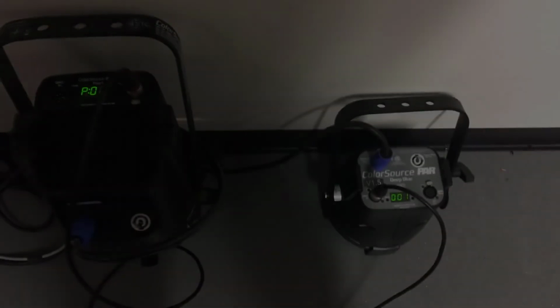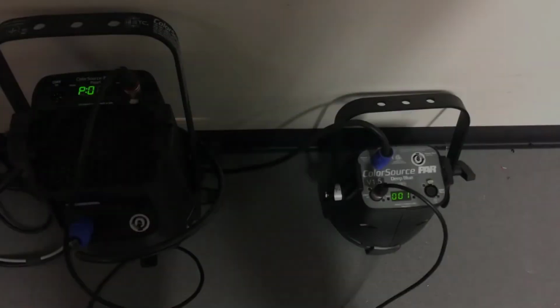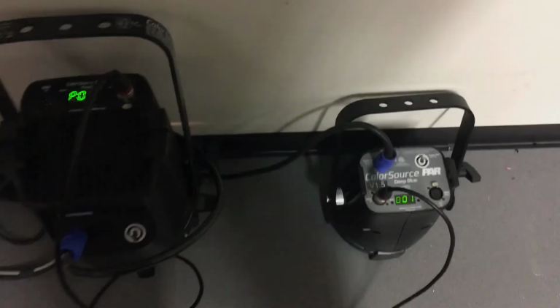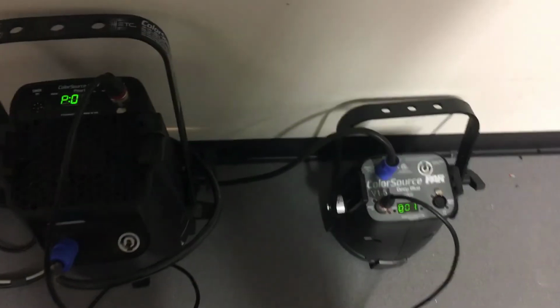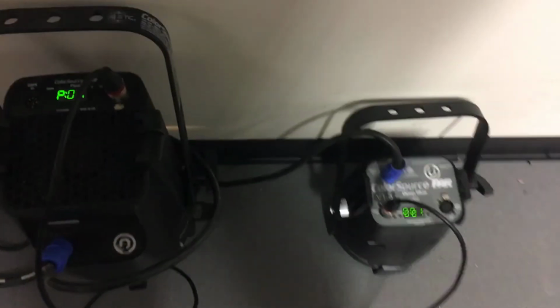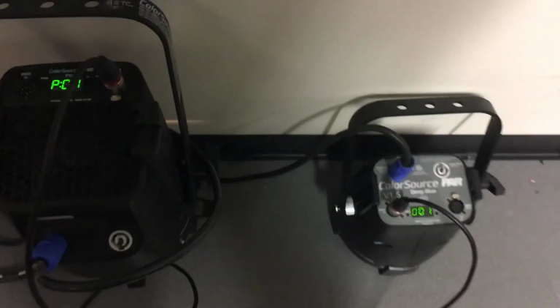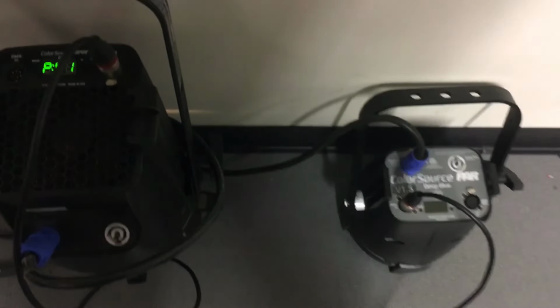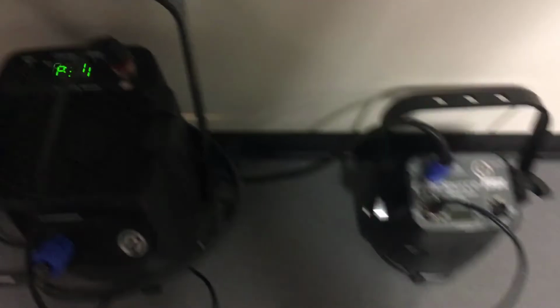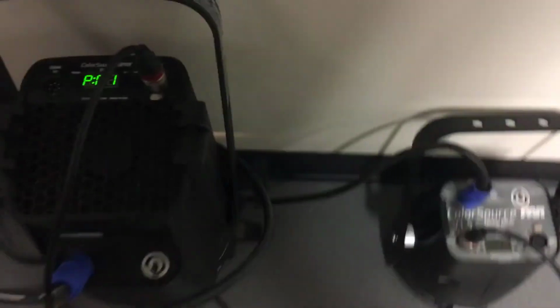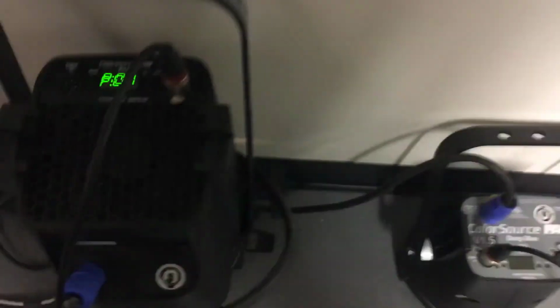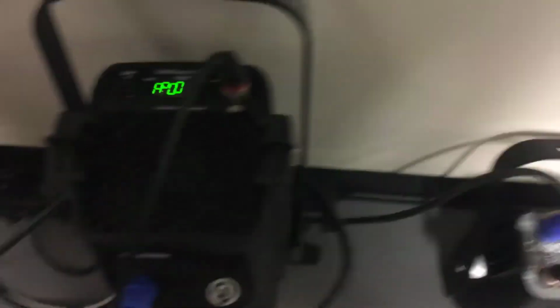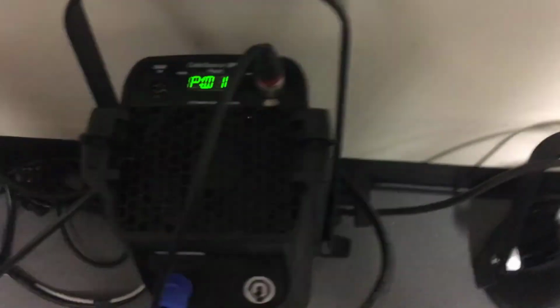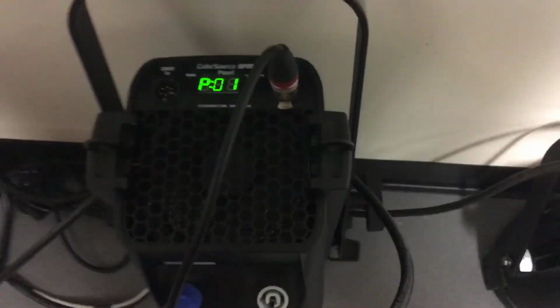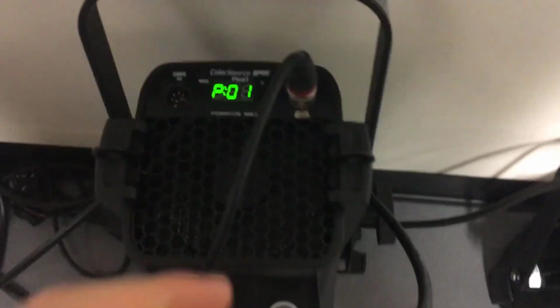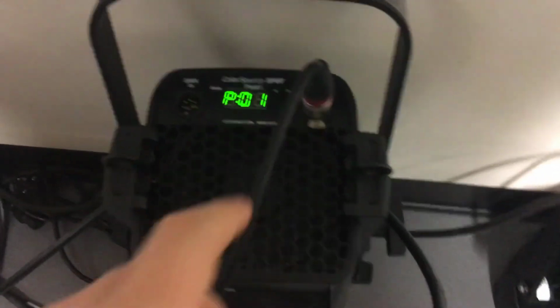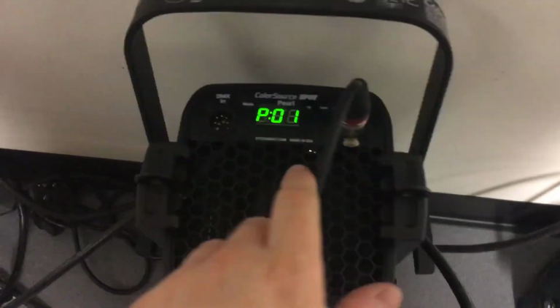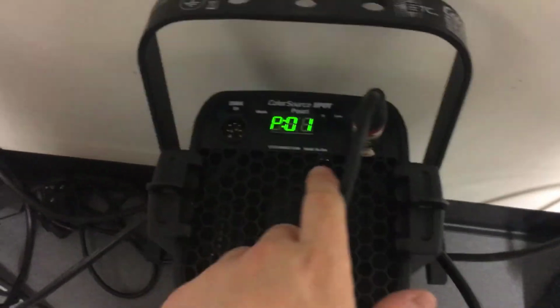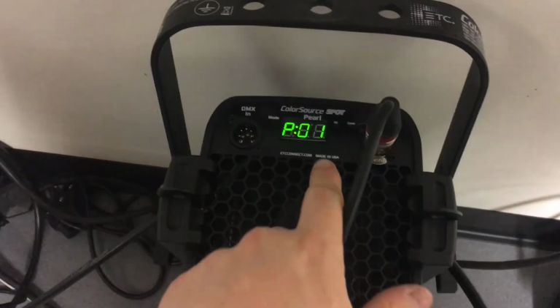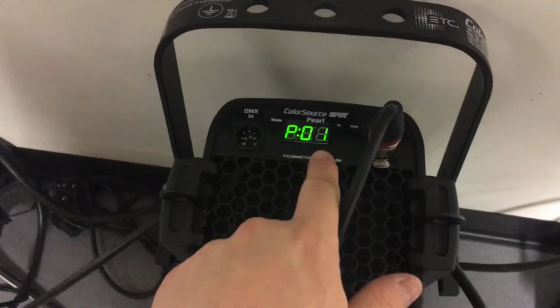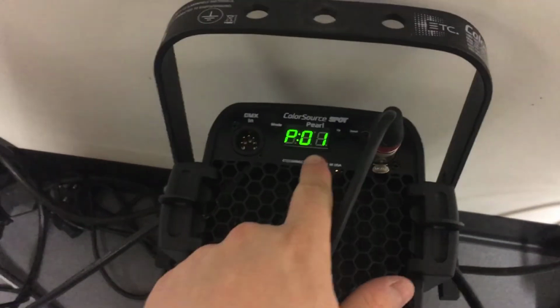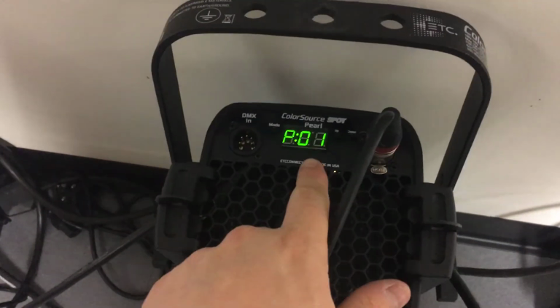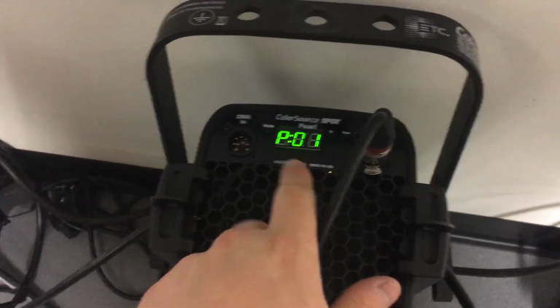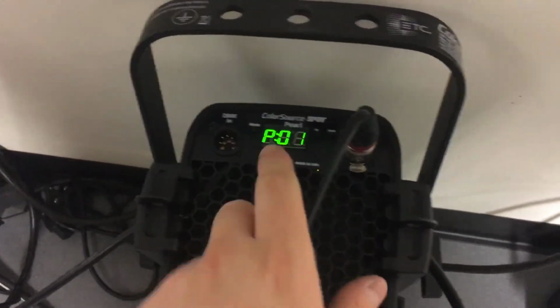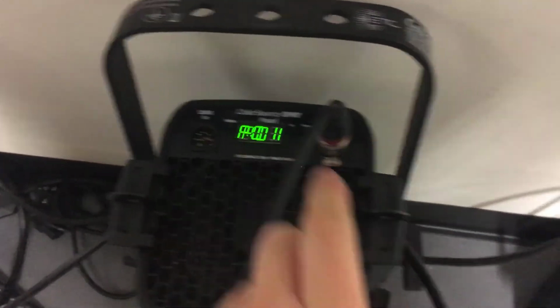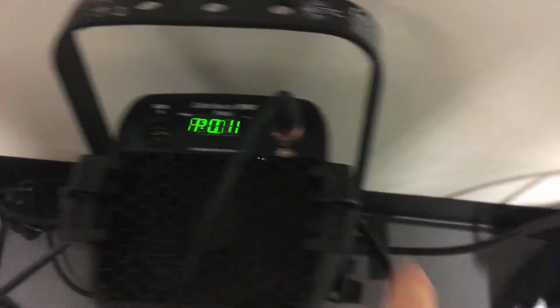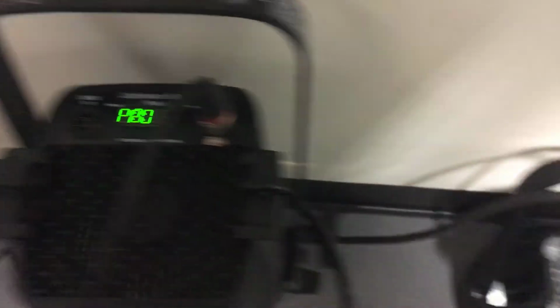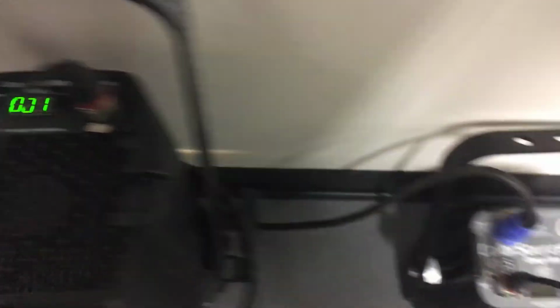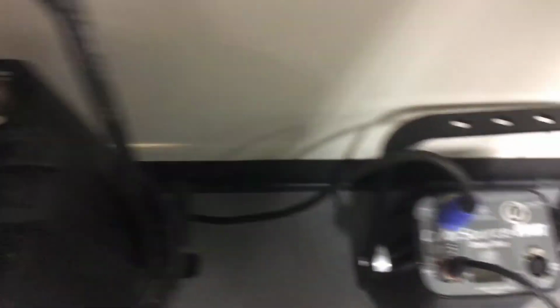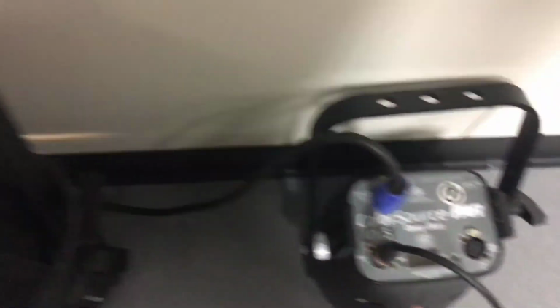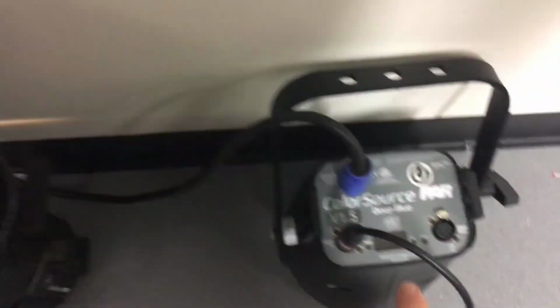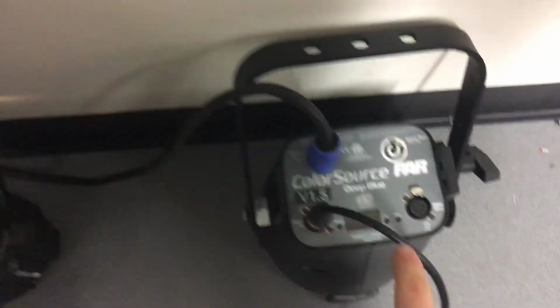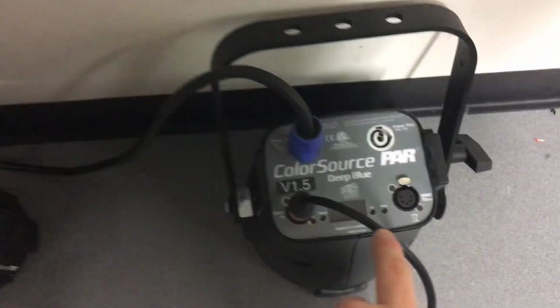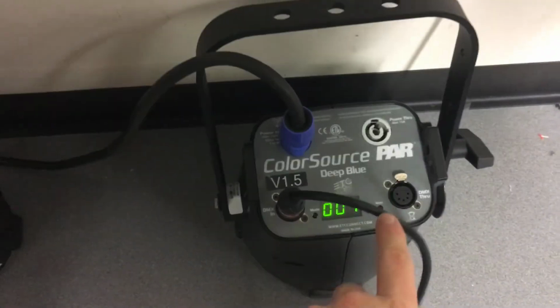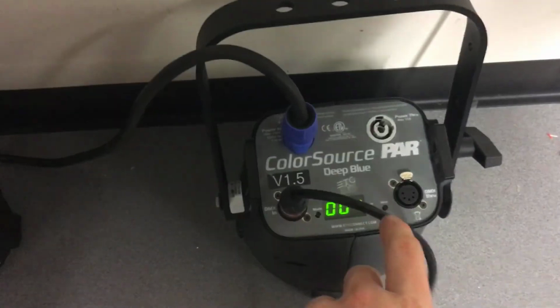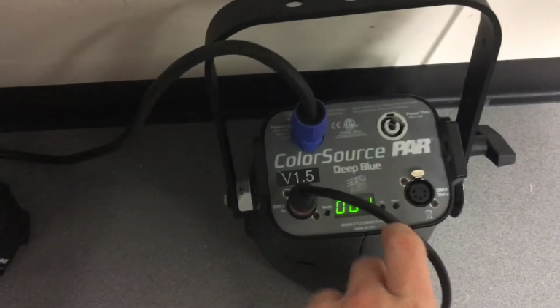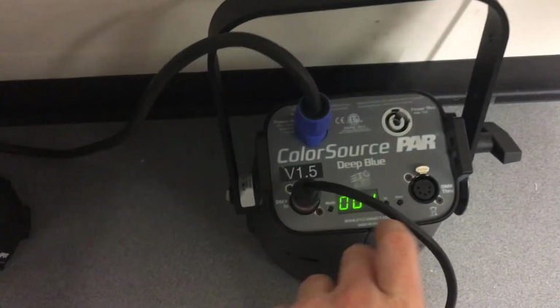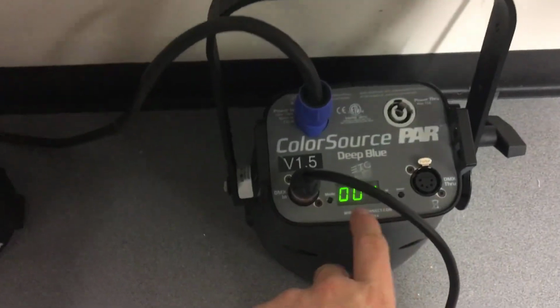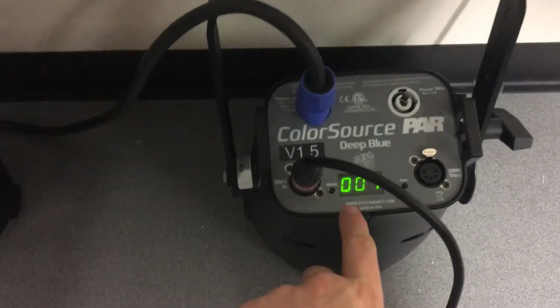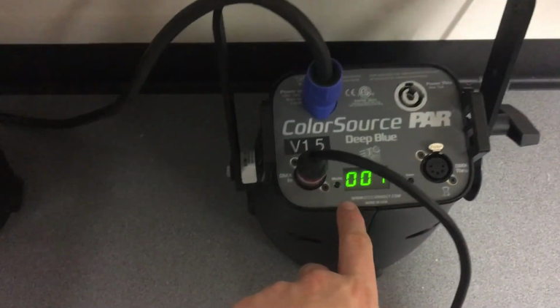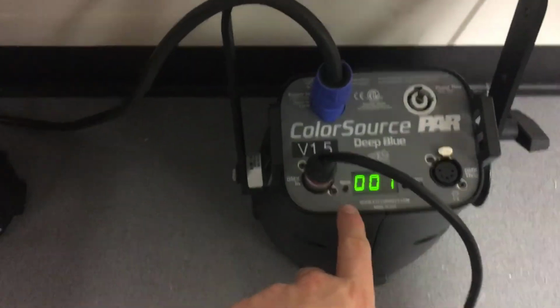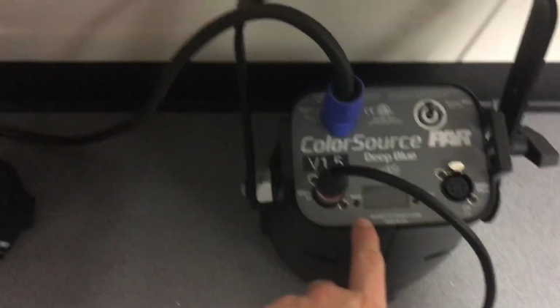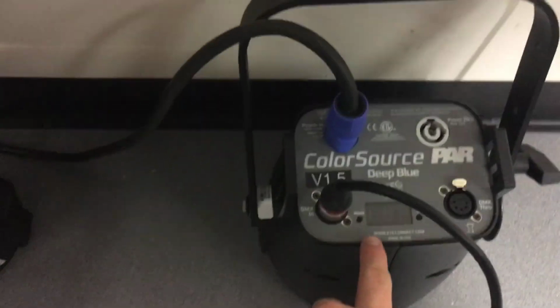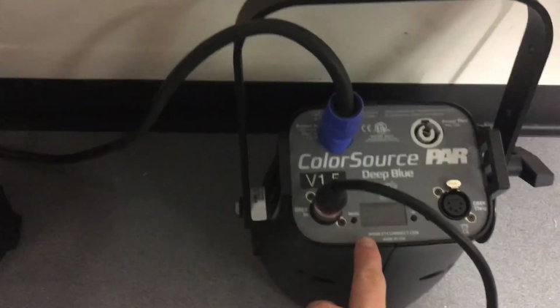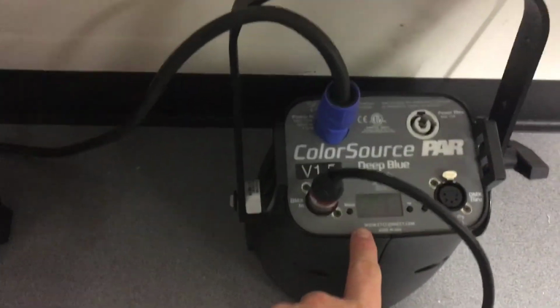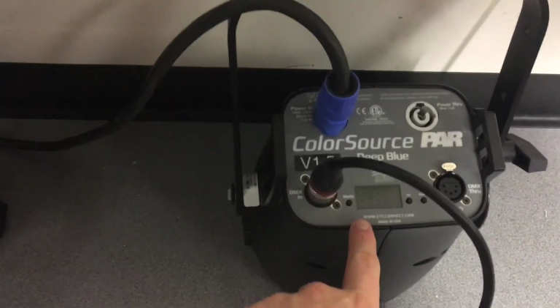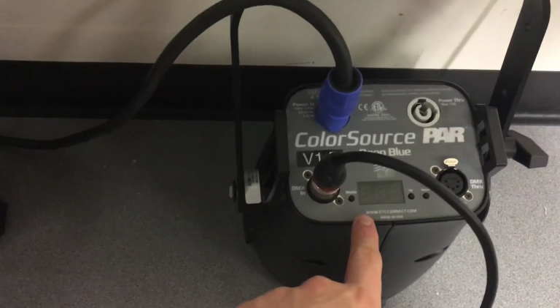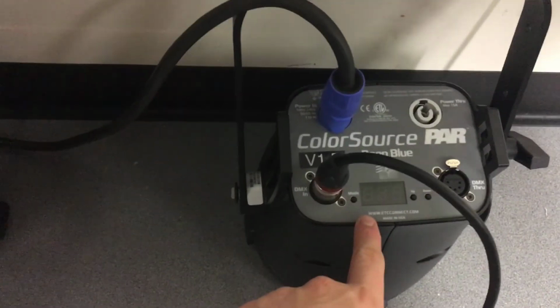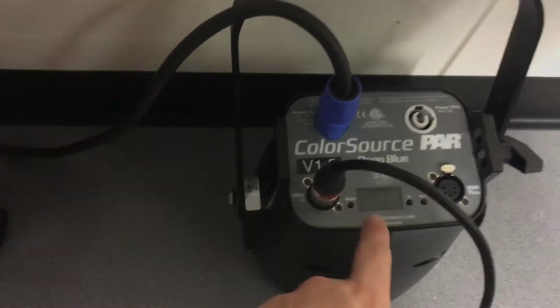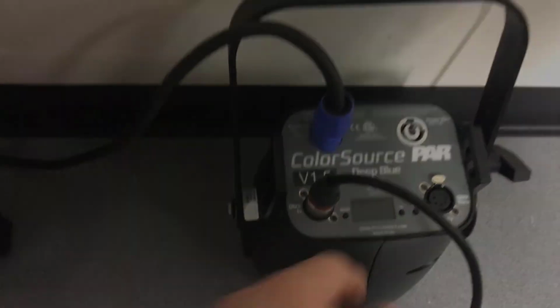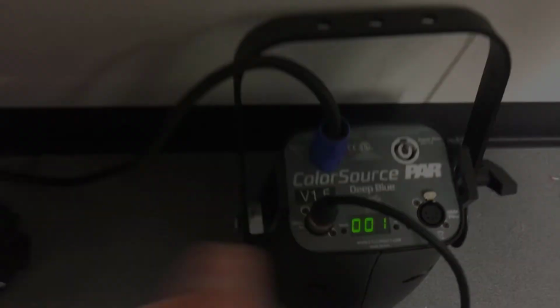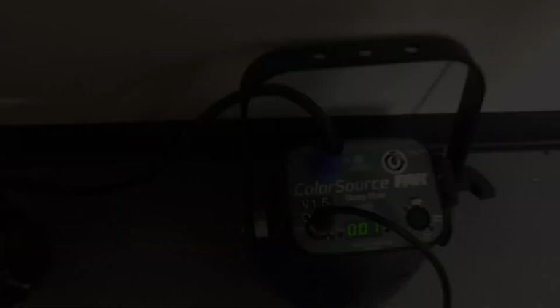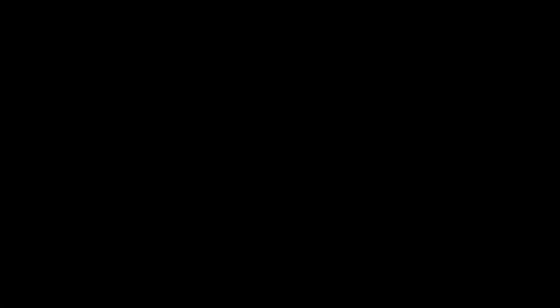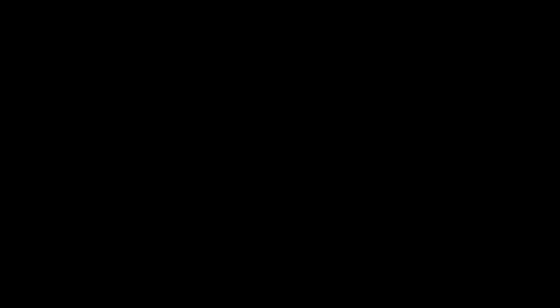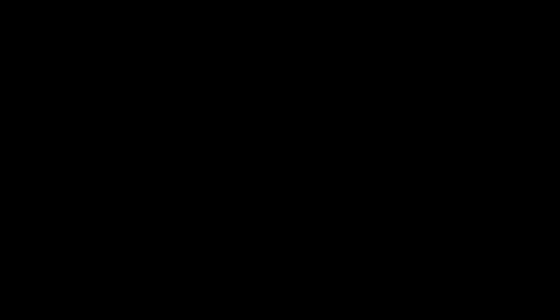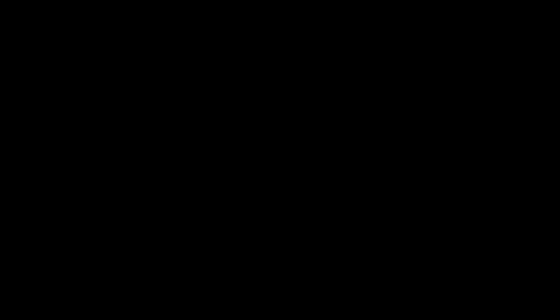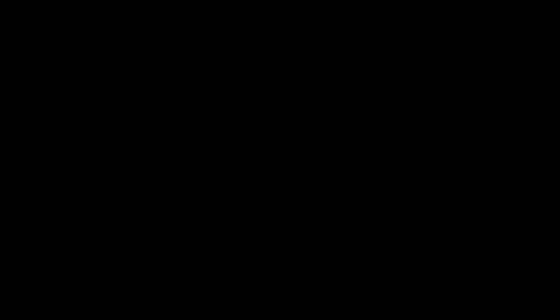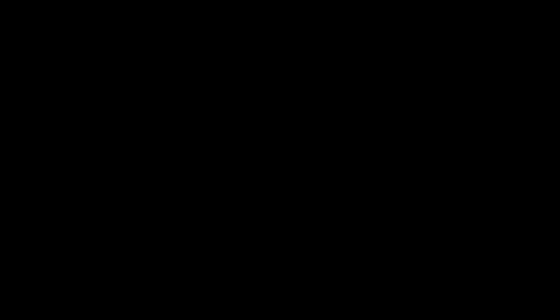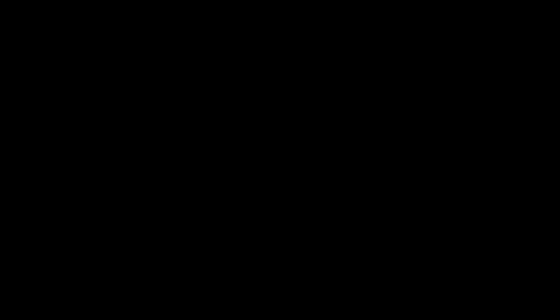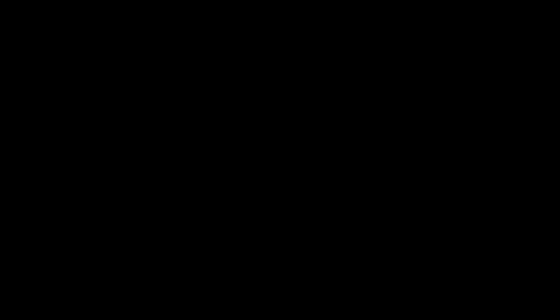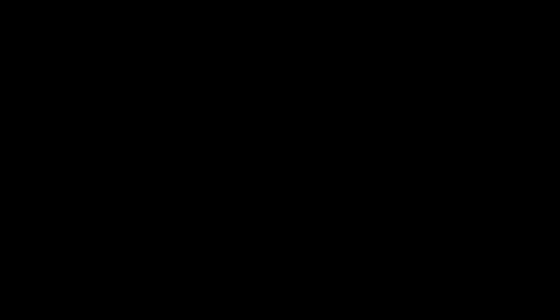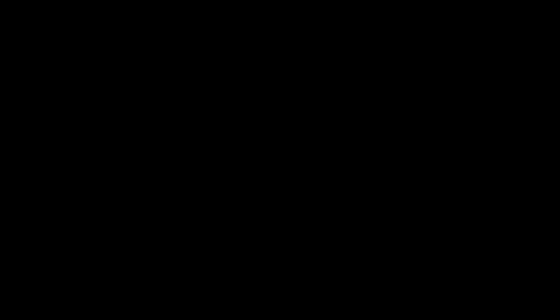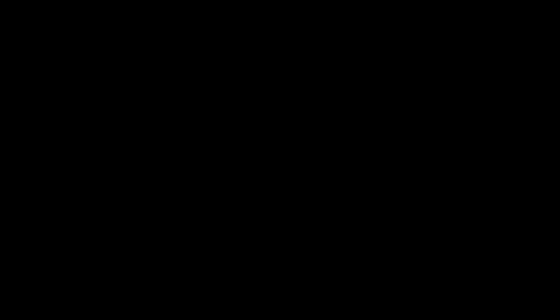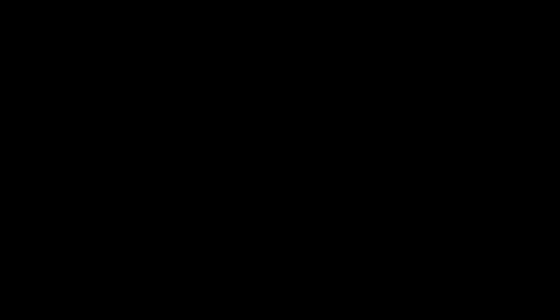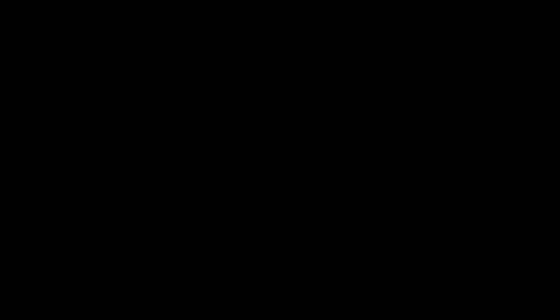Once the firmware update has been completed, both fixtures will be booted up normally. Thank you very much for checking out this Underground video.